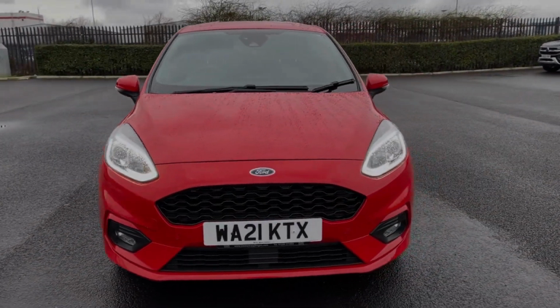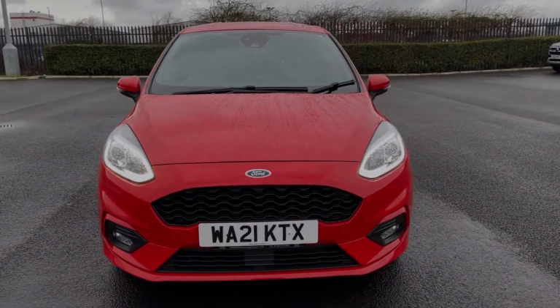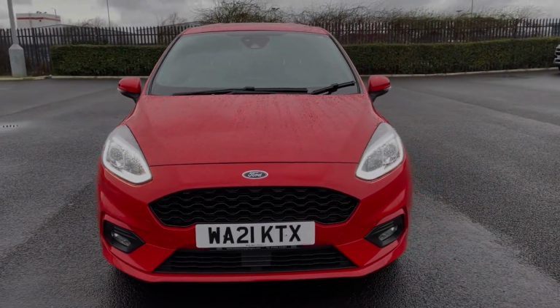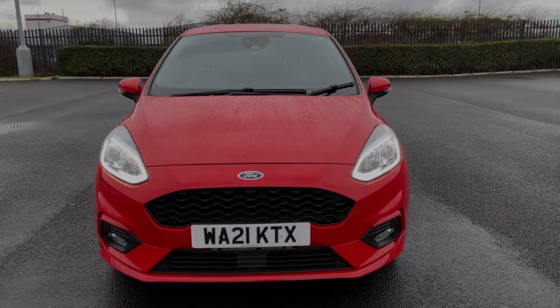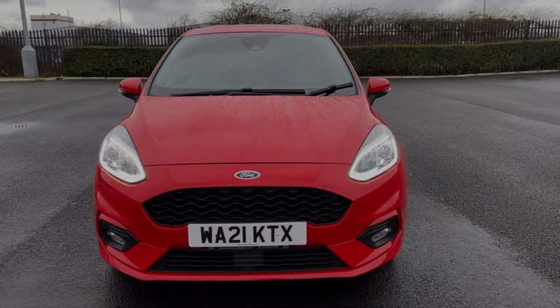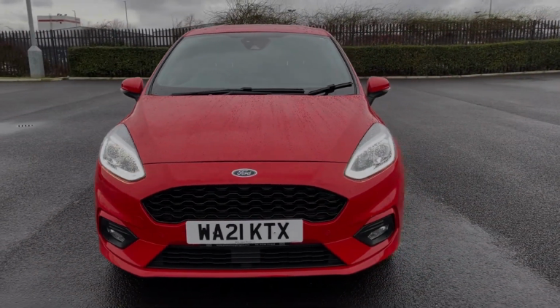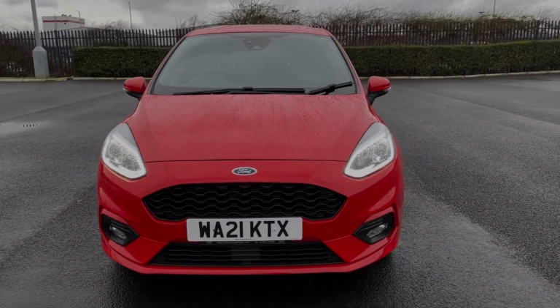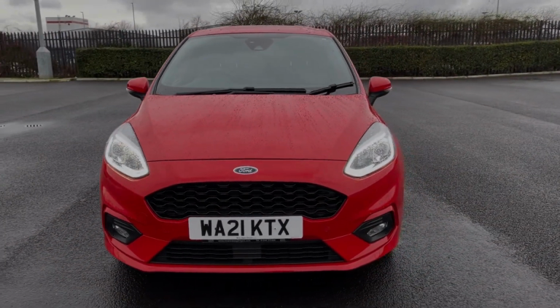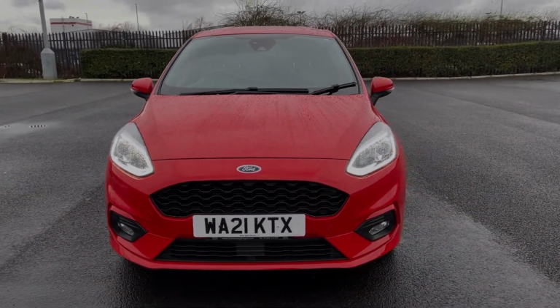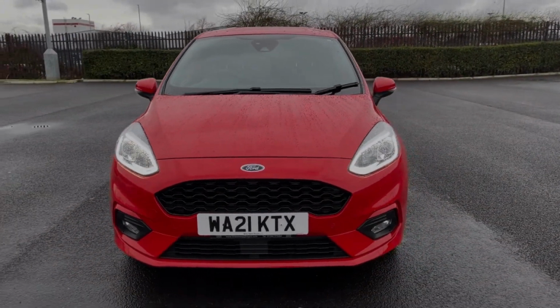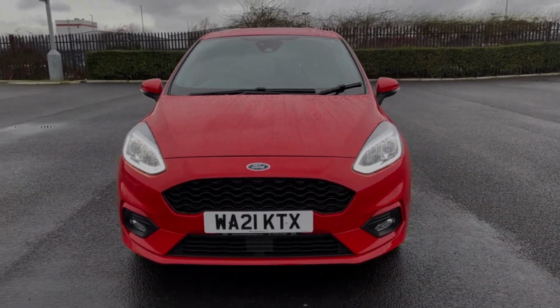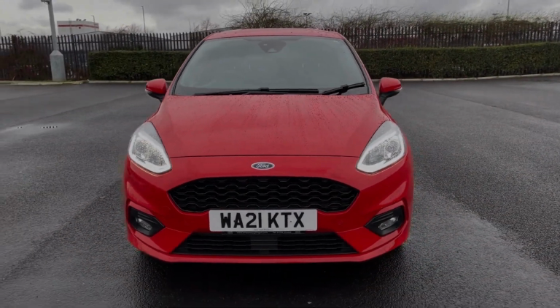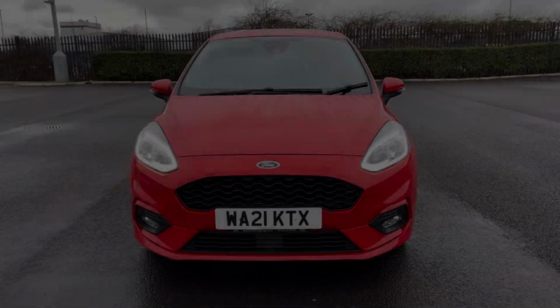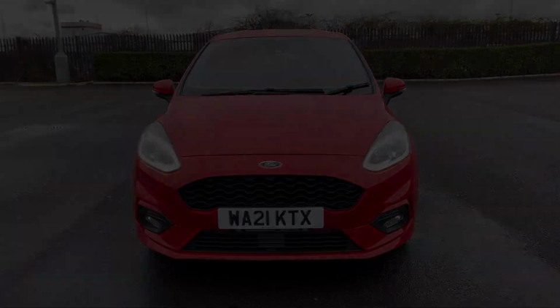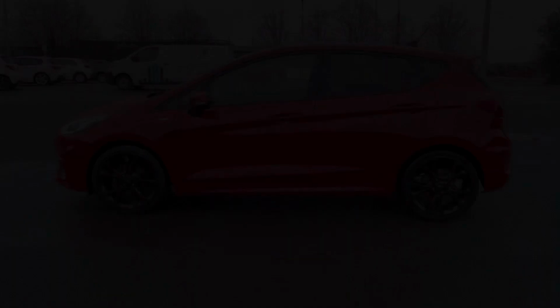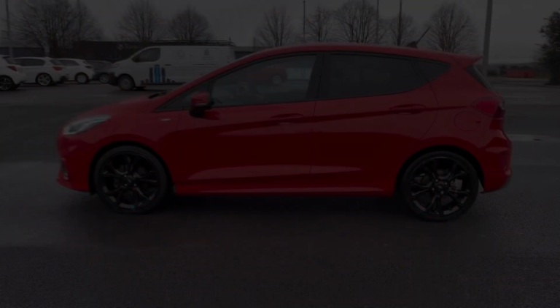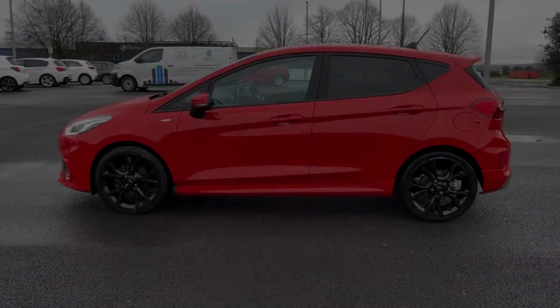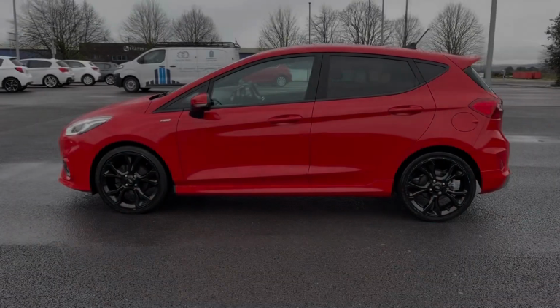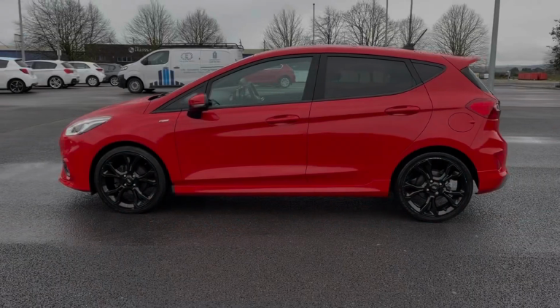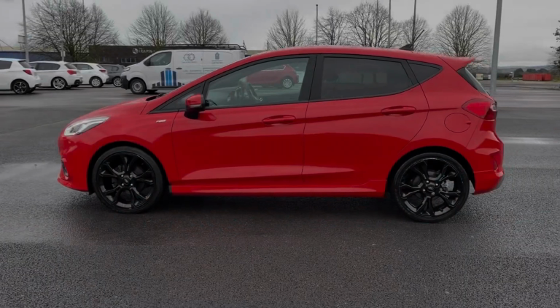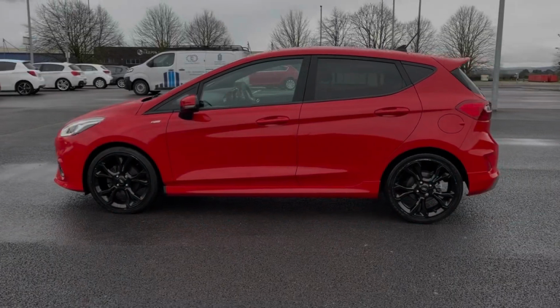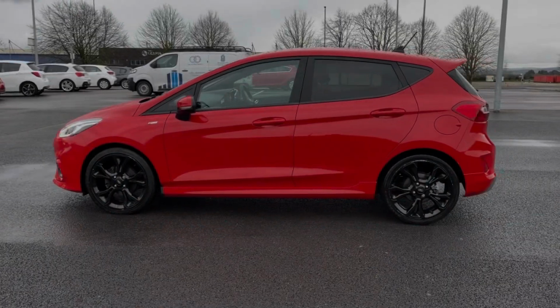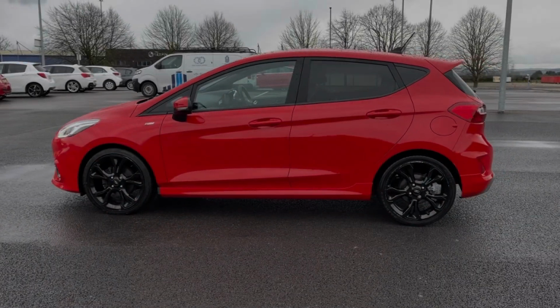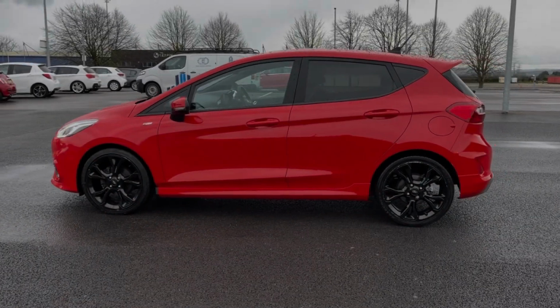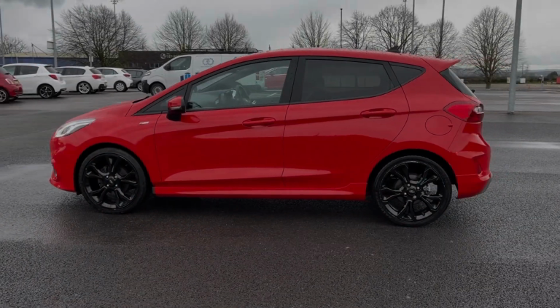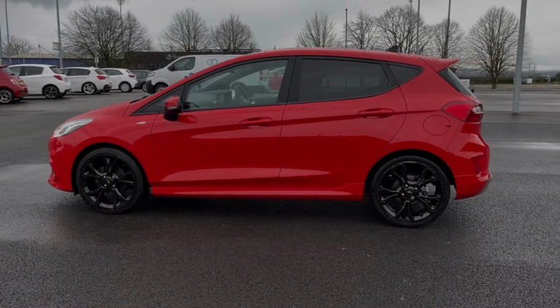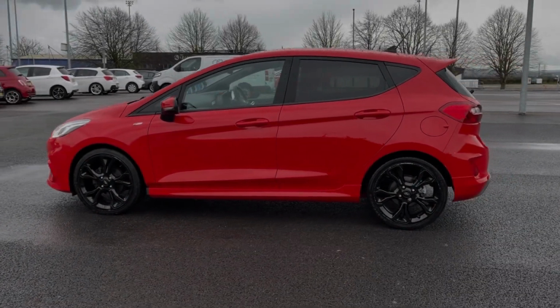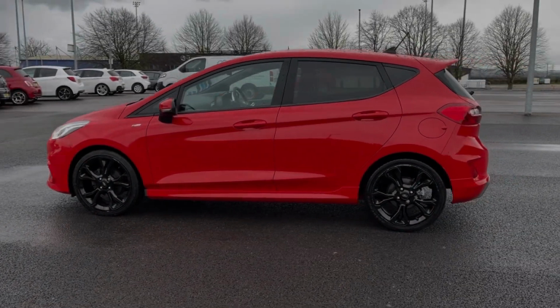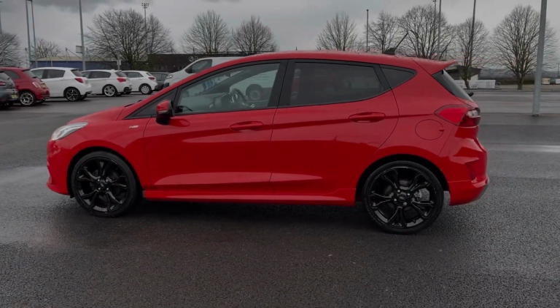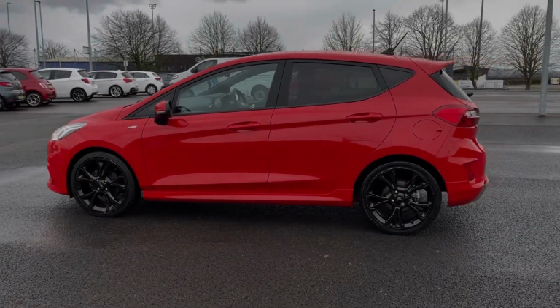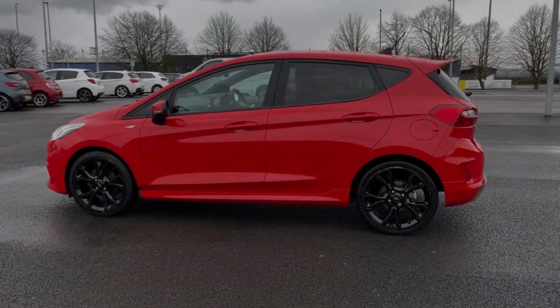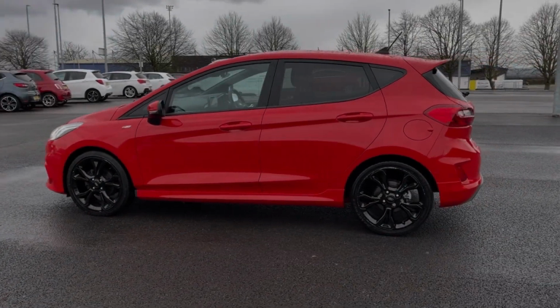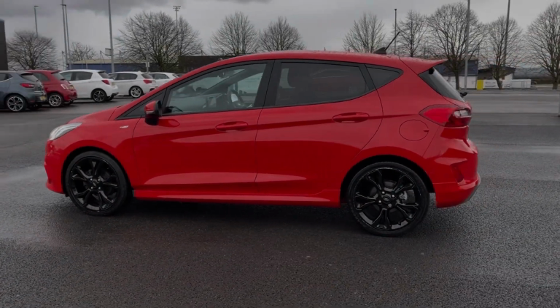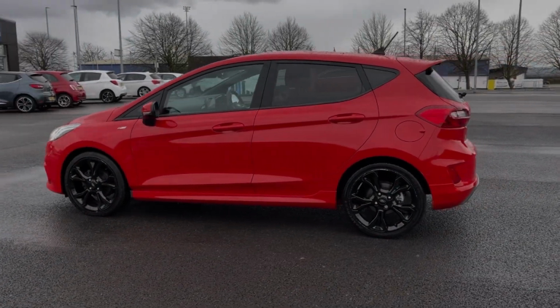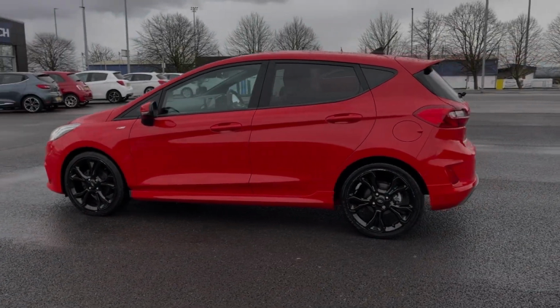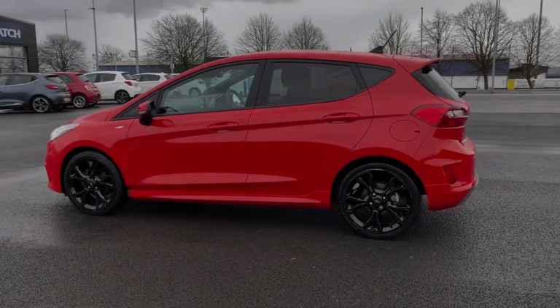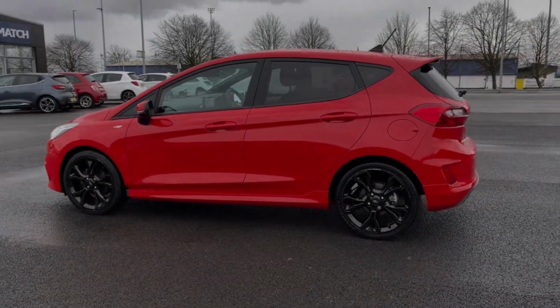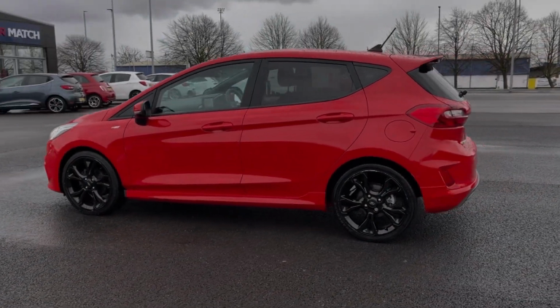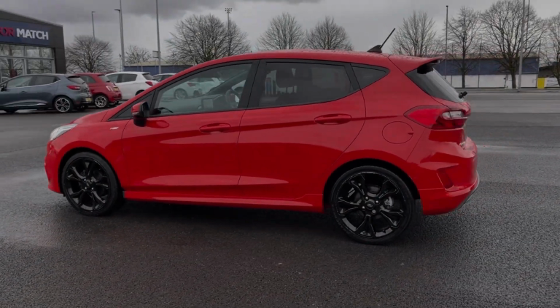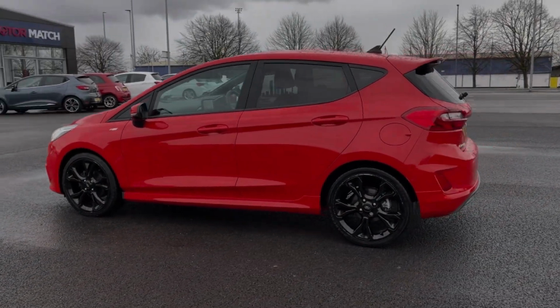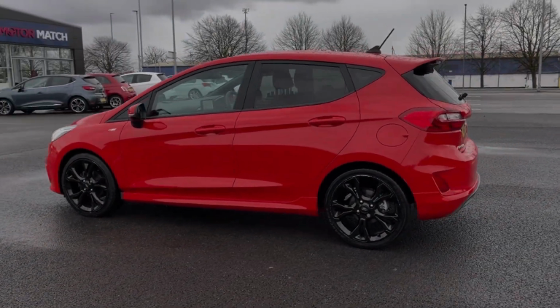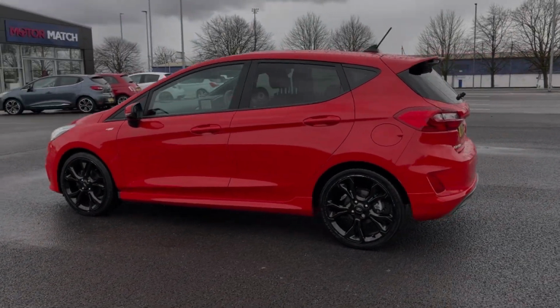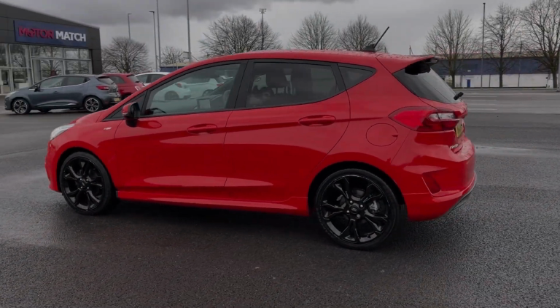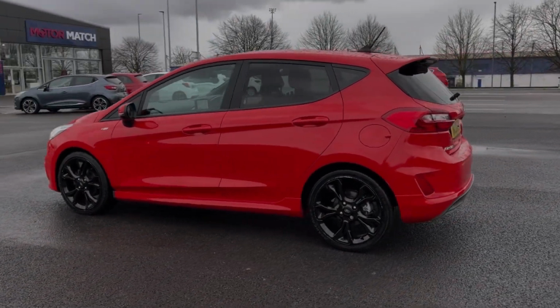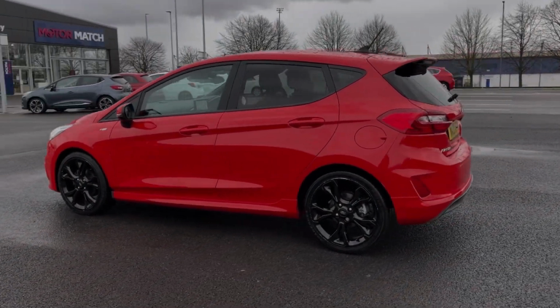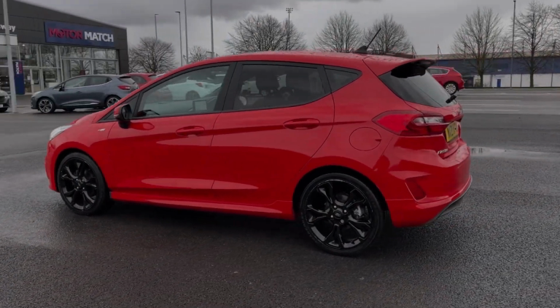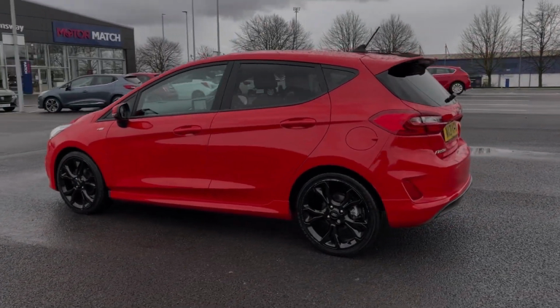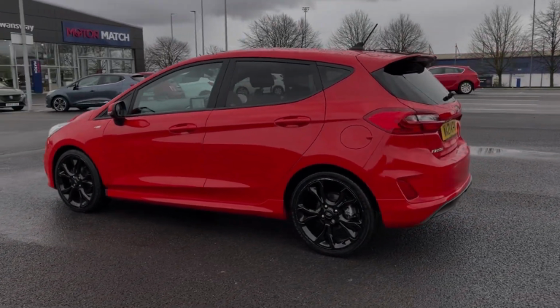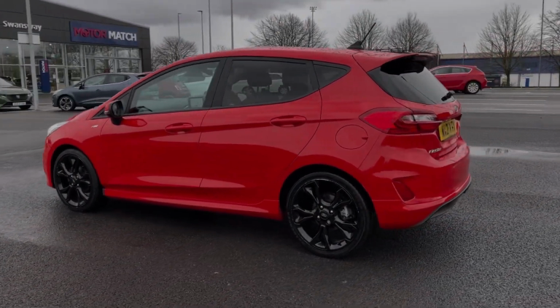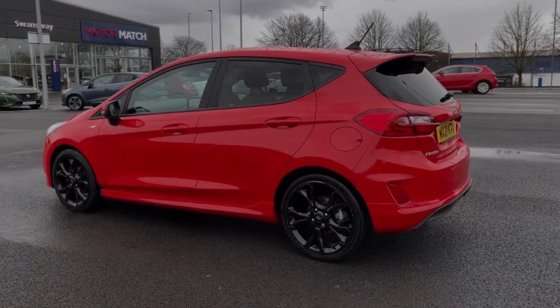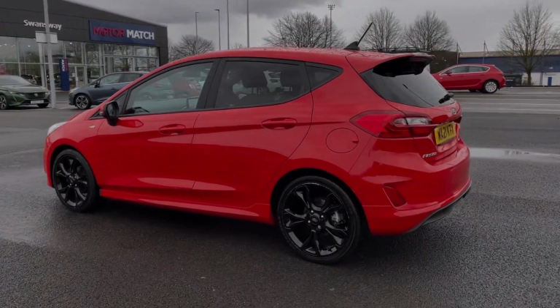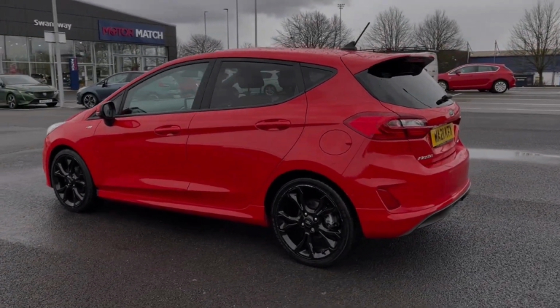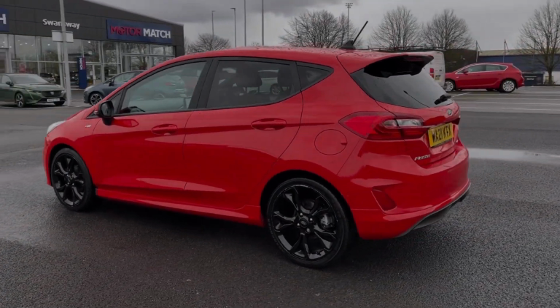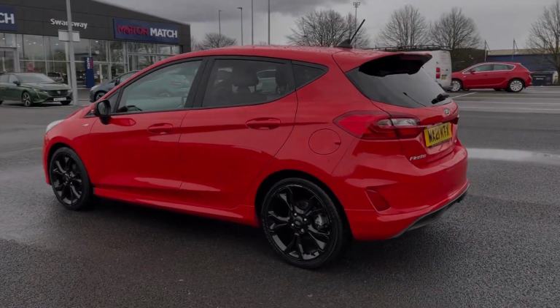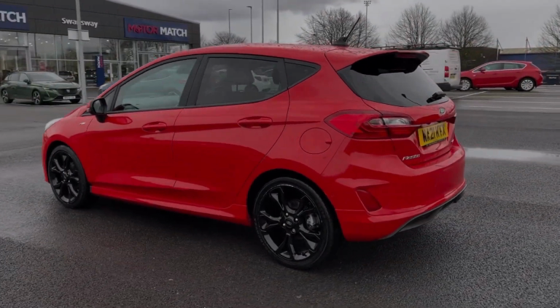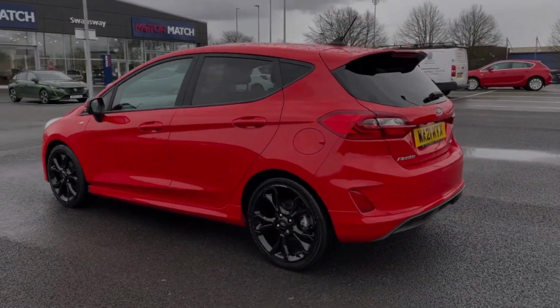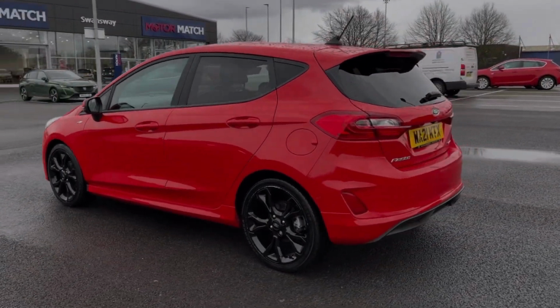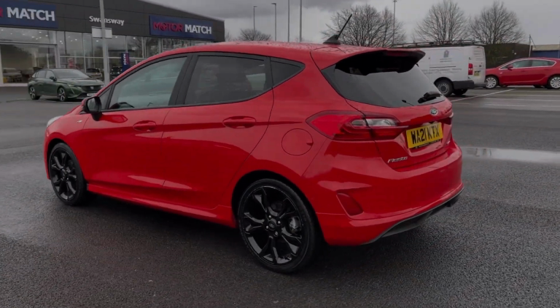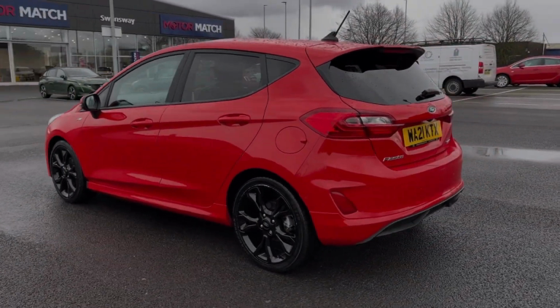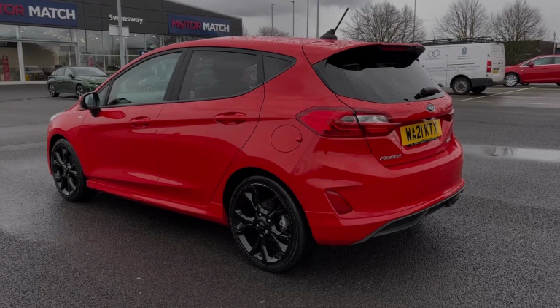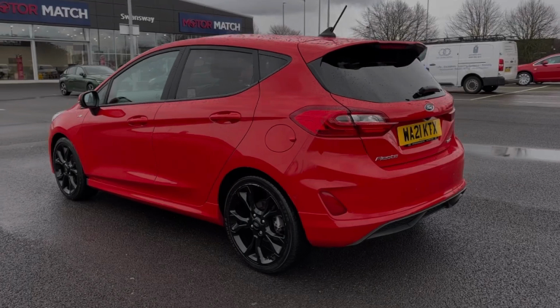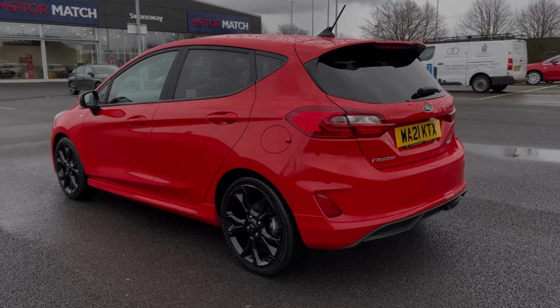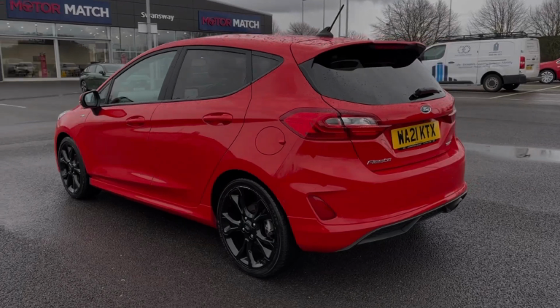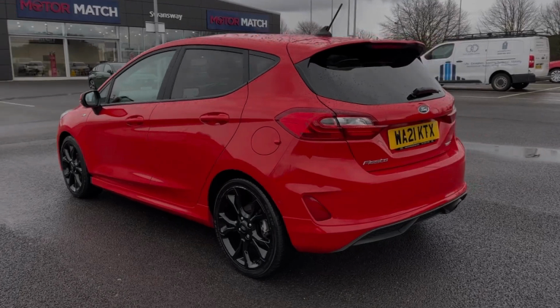This car comes from two previous owners with only 17,000 miles on the clock, and if needed it will receive a service from Motor Match prior to sale.